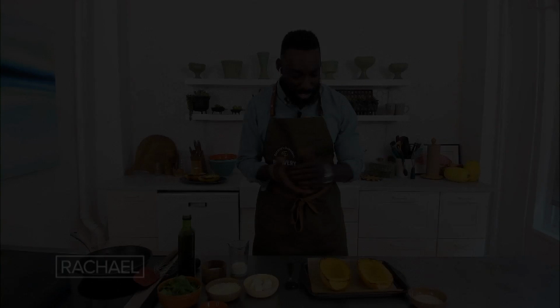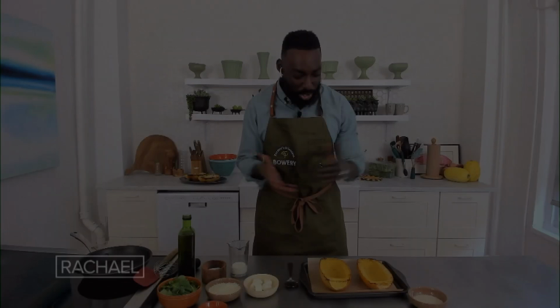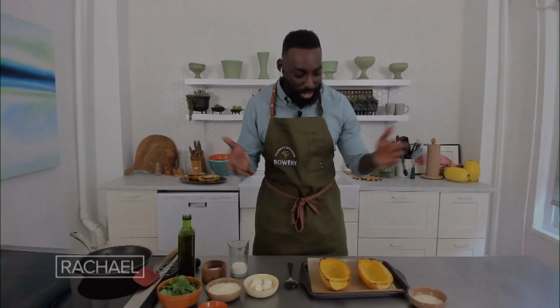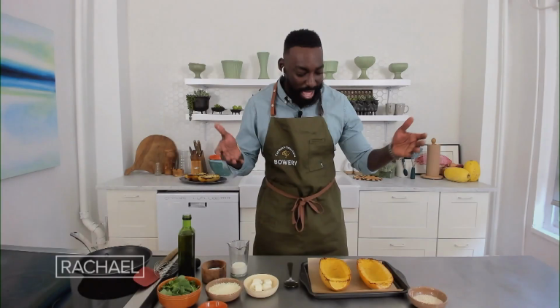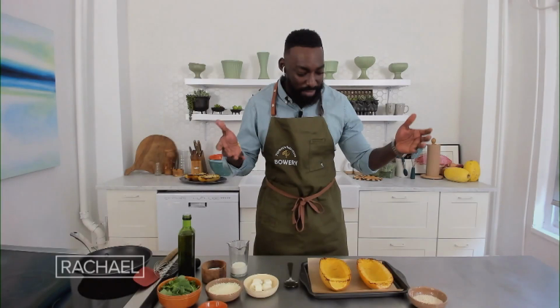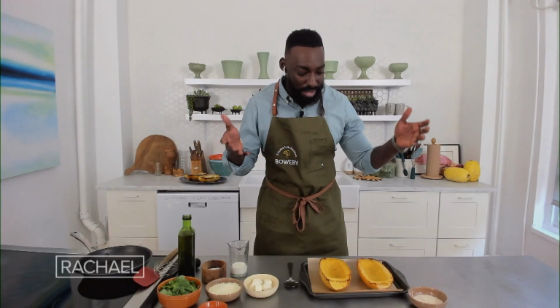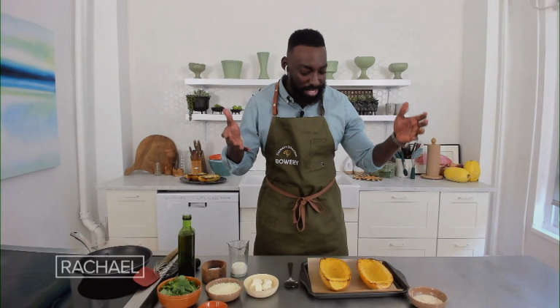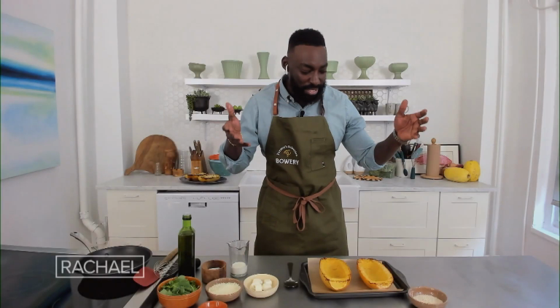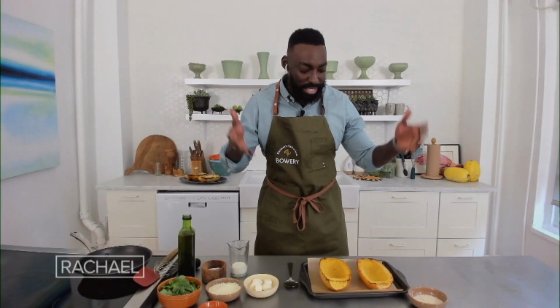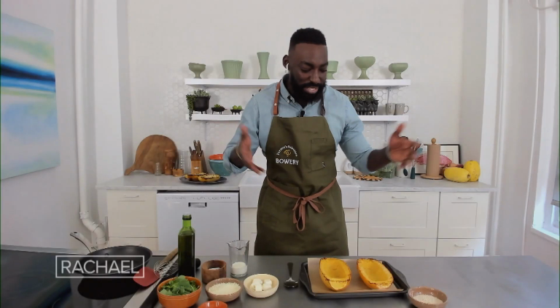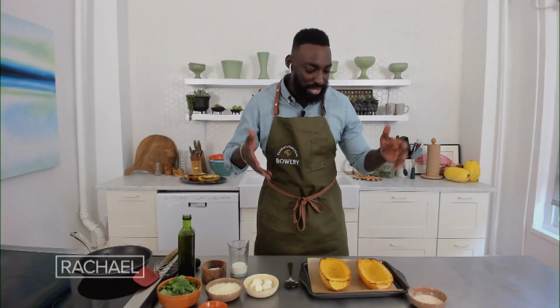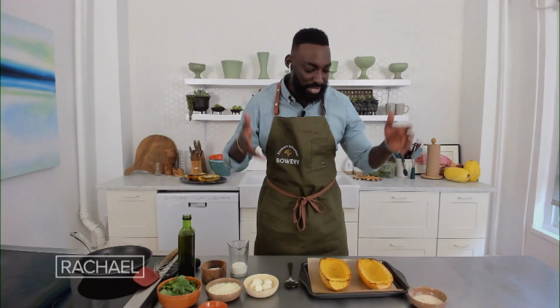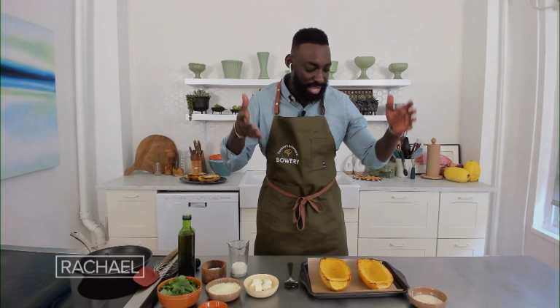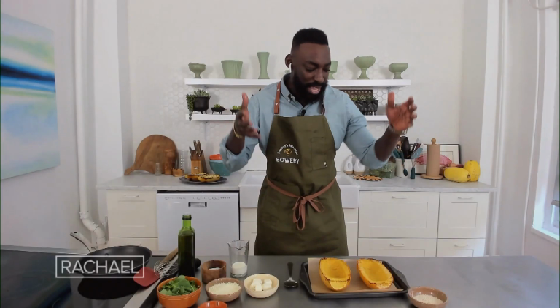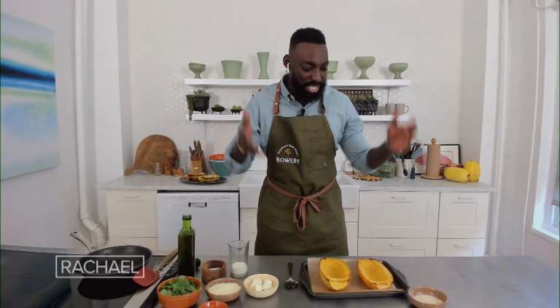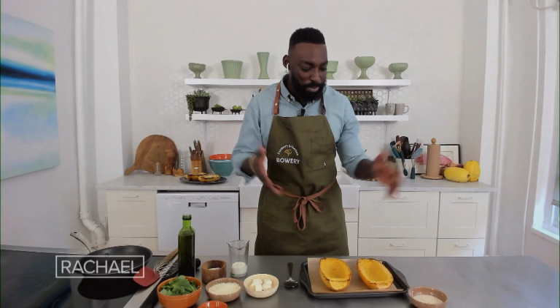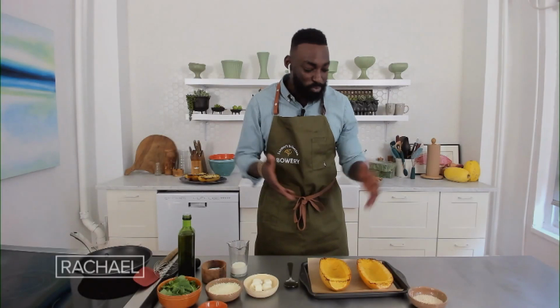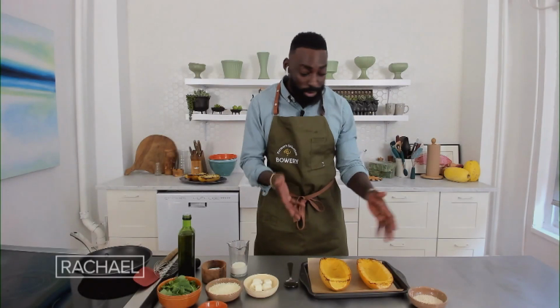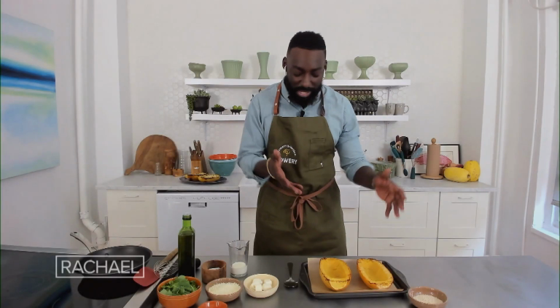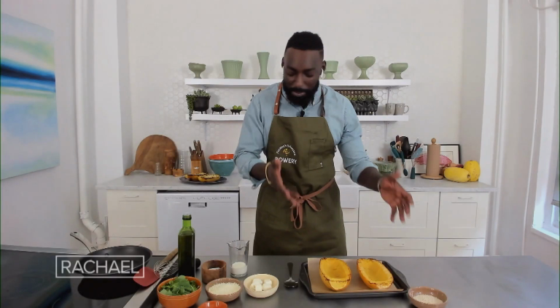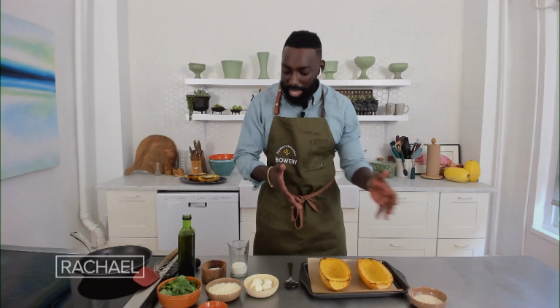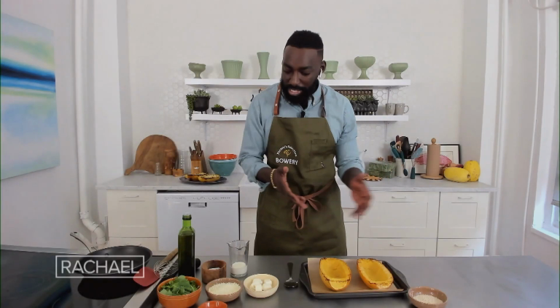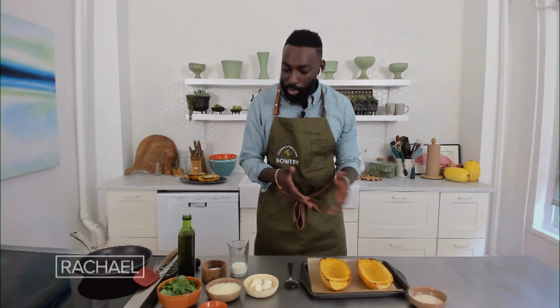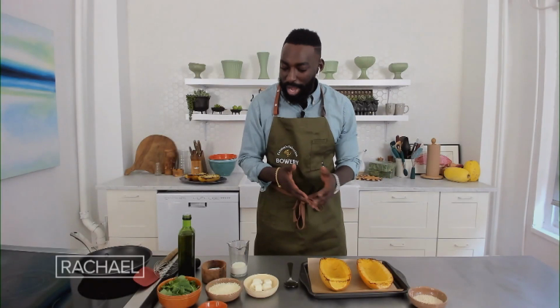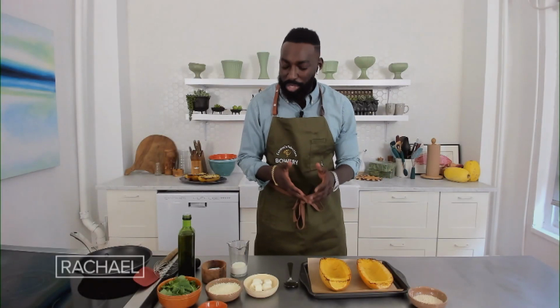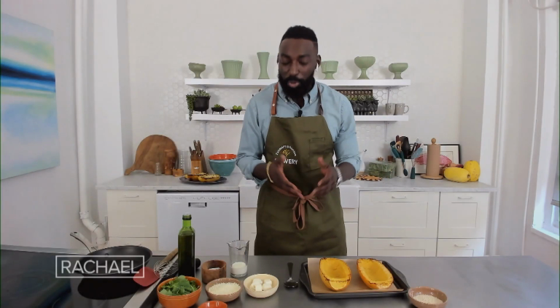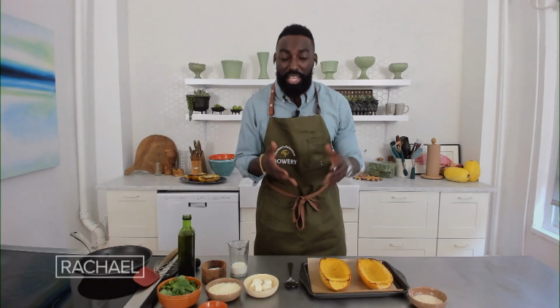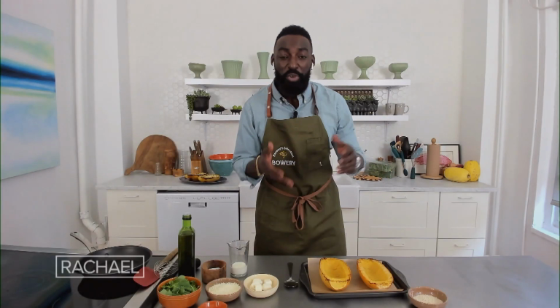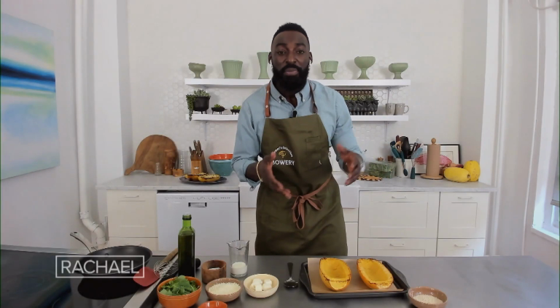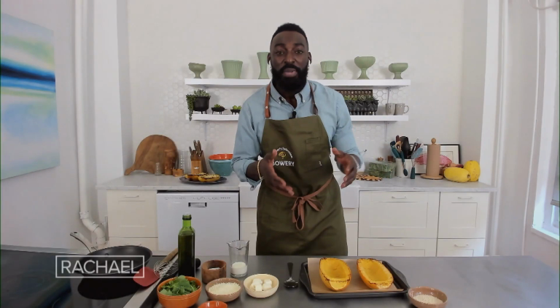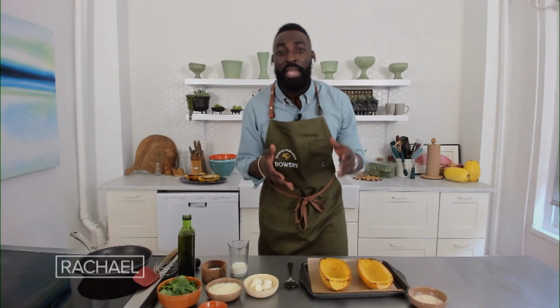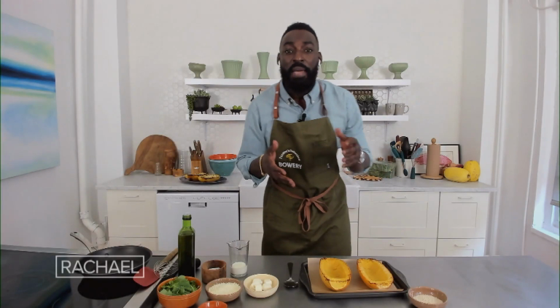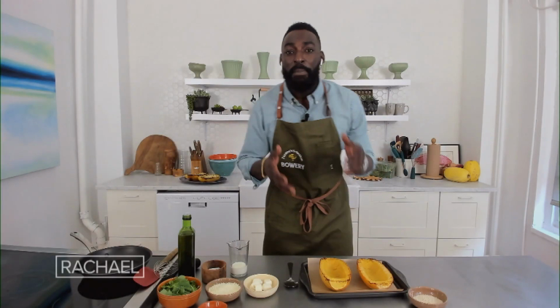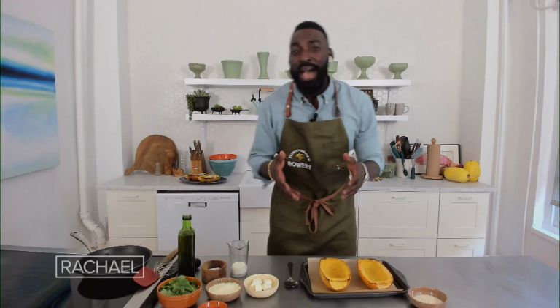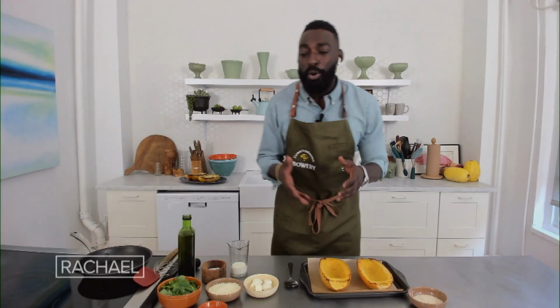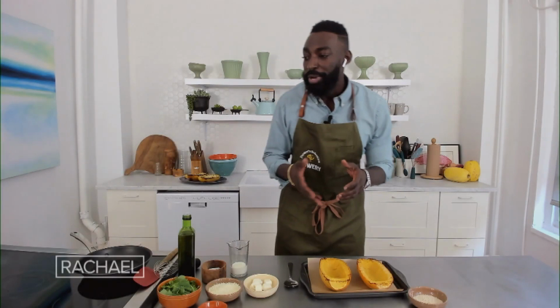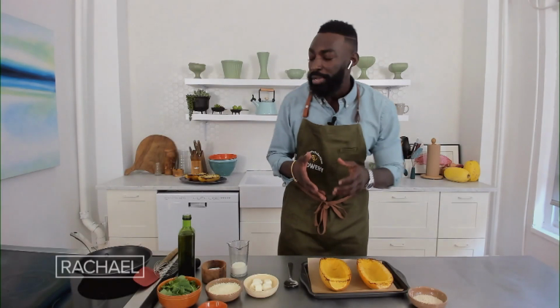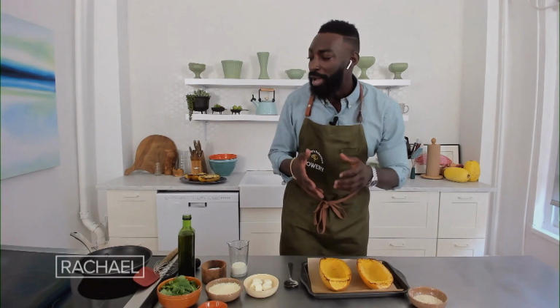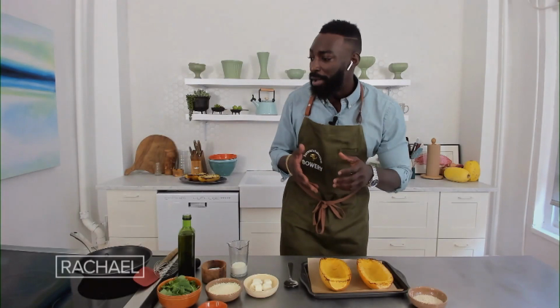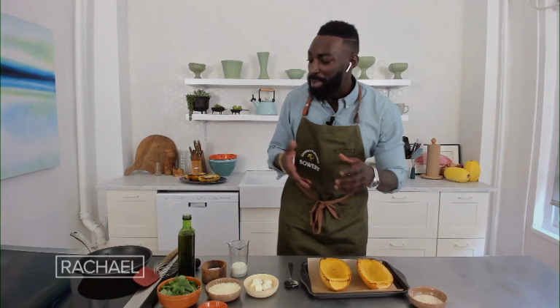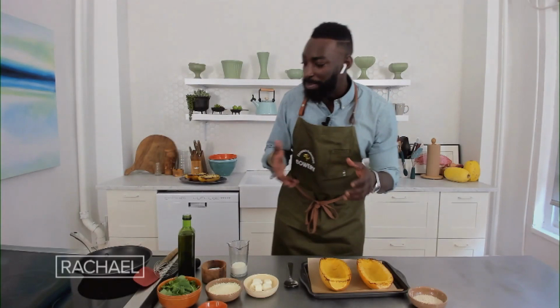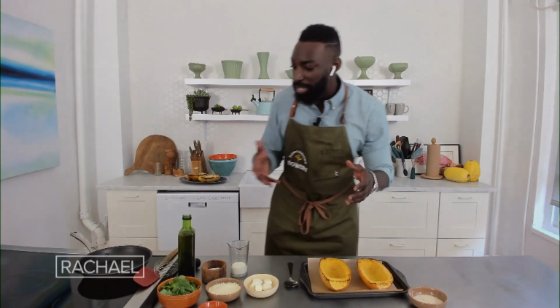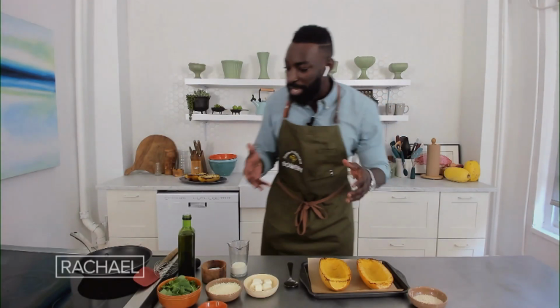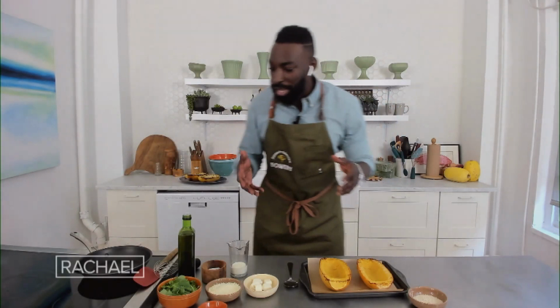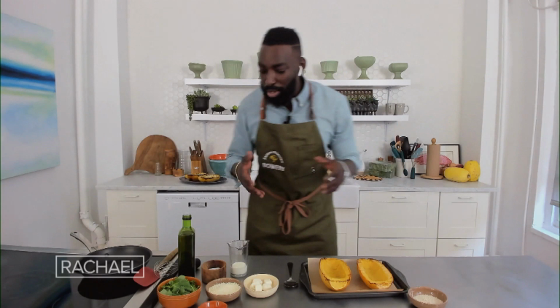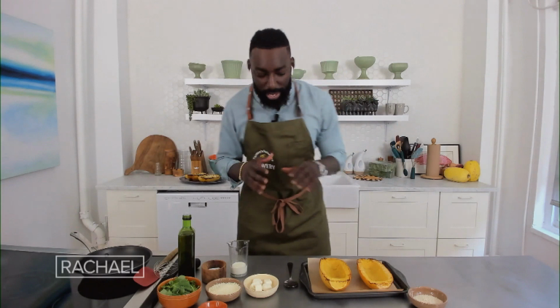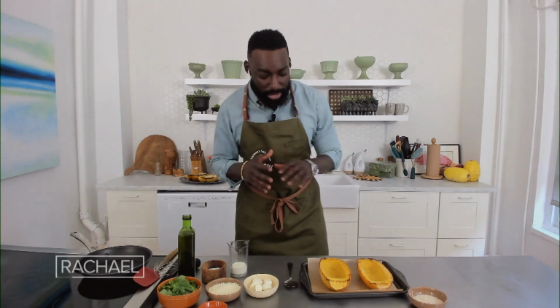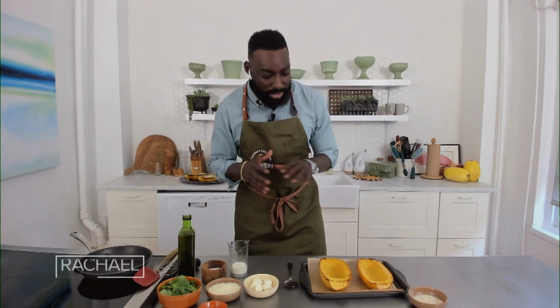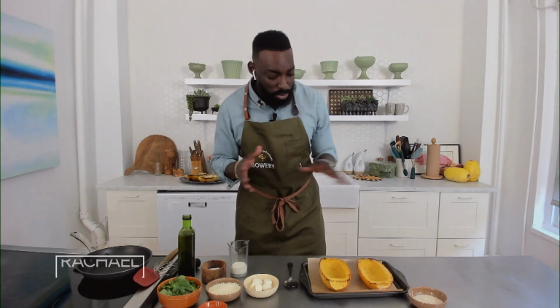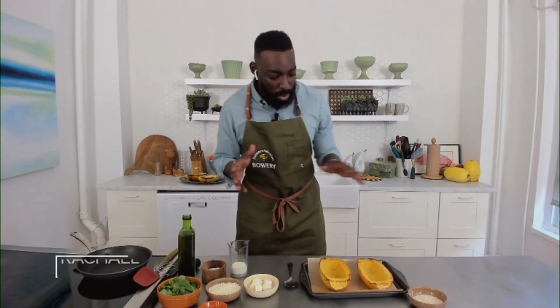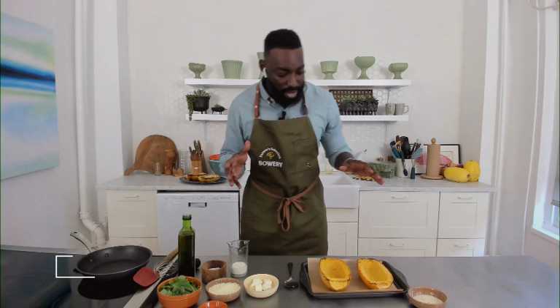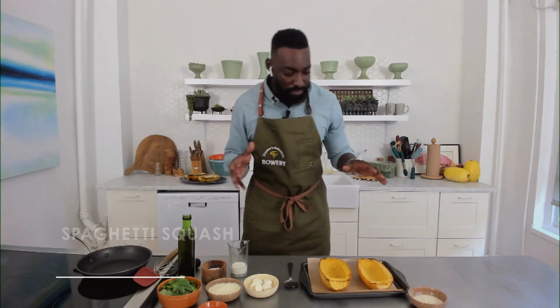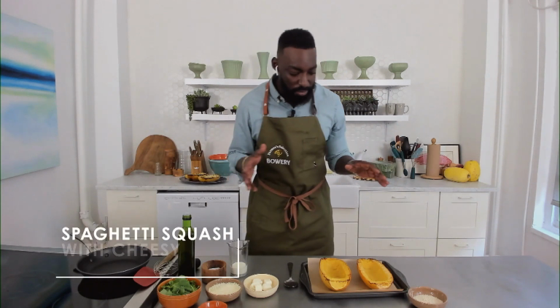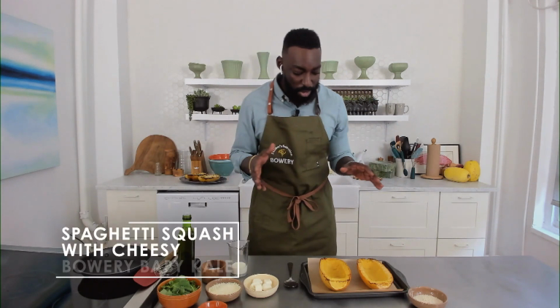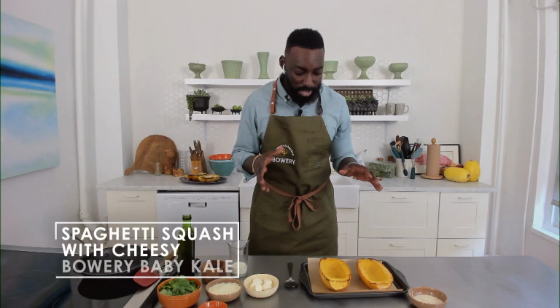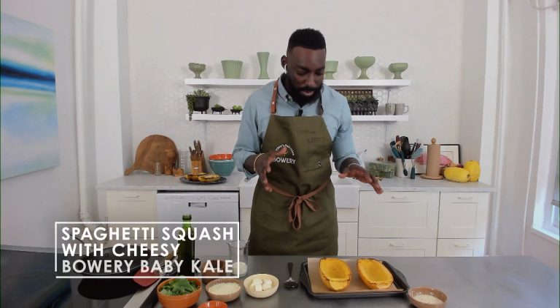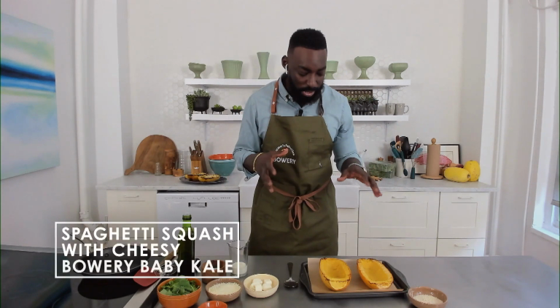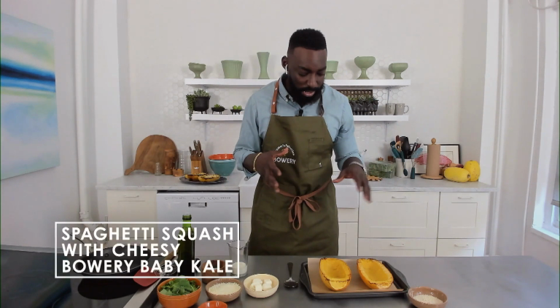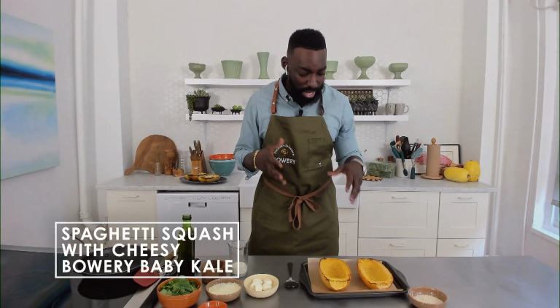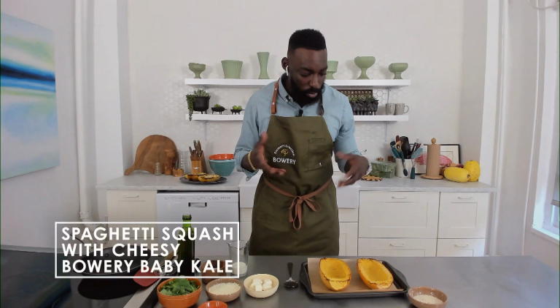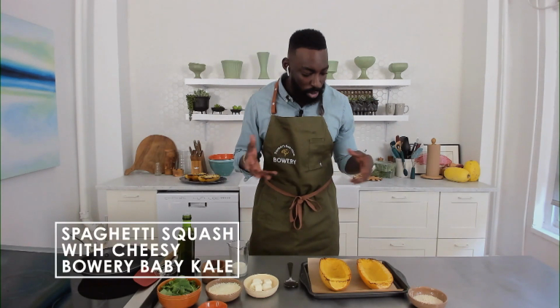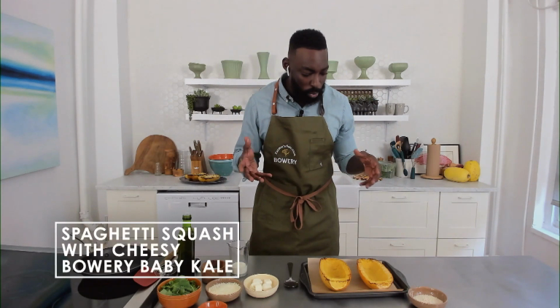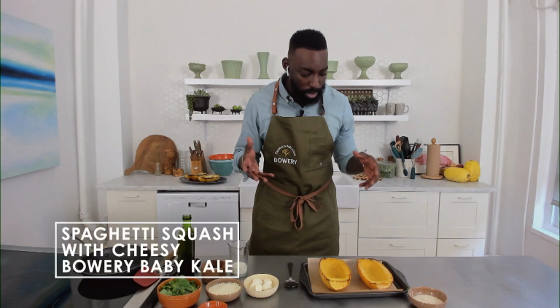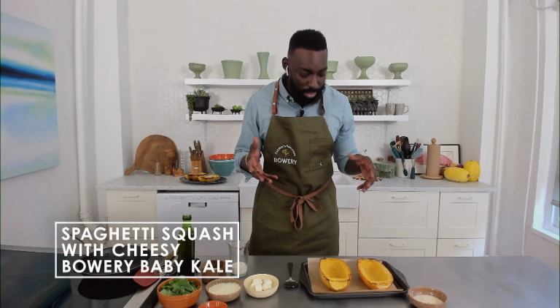We have a delicious roasted spaghetti squash with a creamy Bowery baby kale. This is one of my favorite recipes to work with.